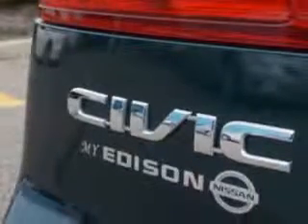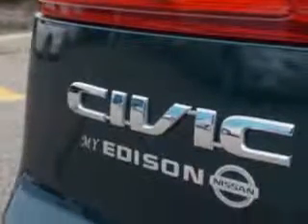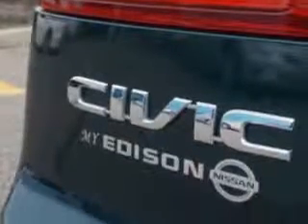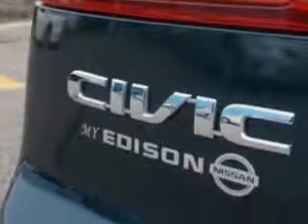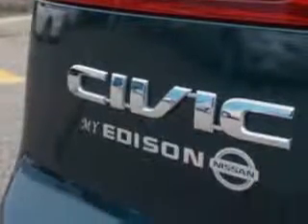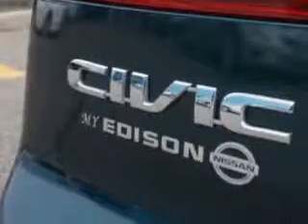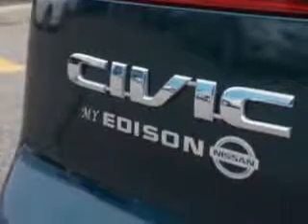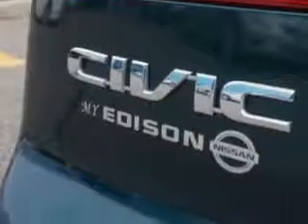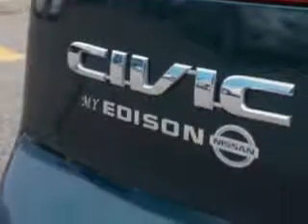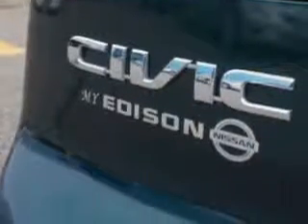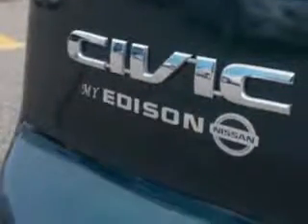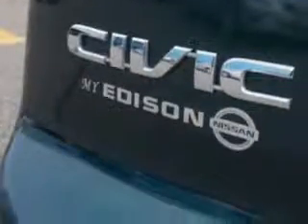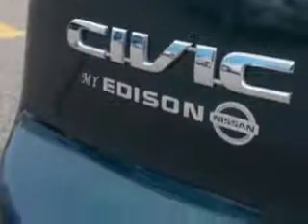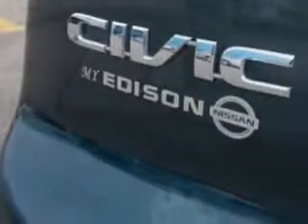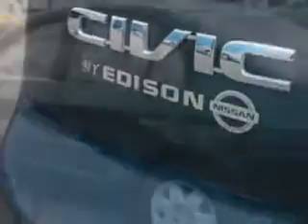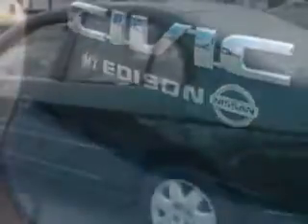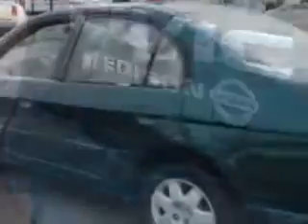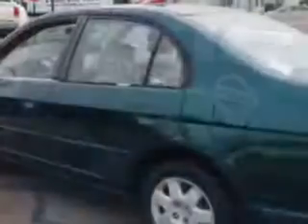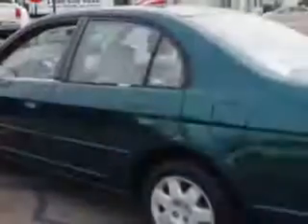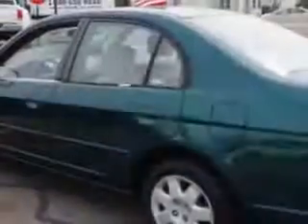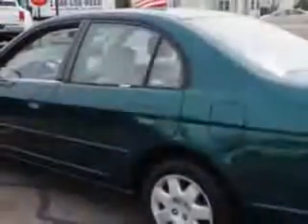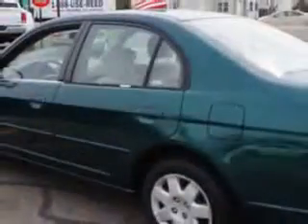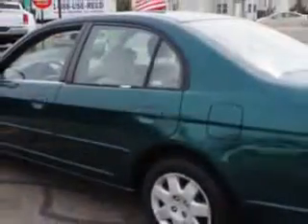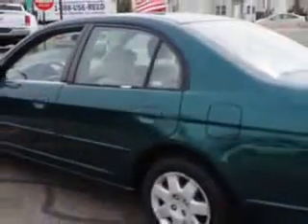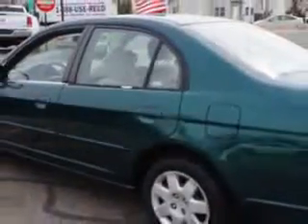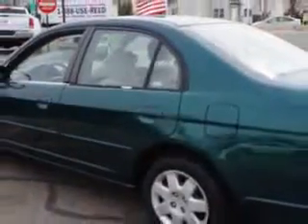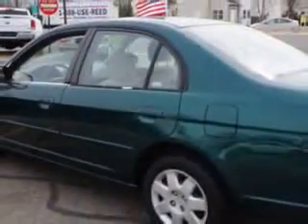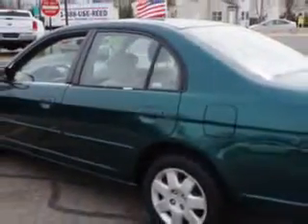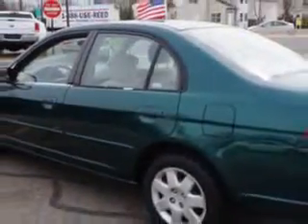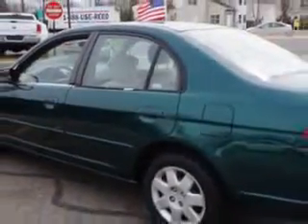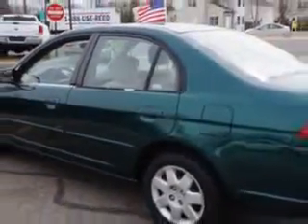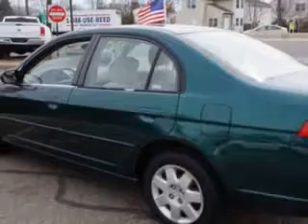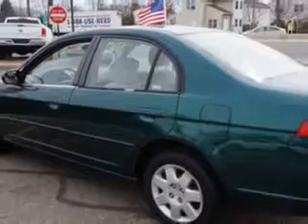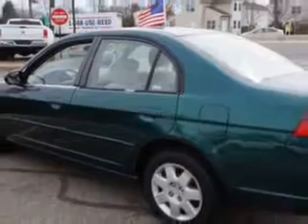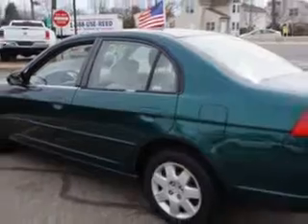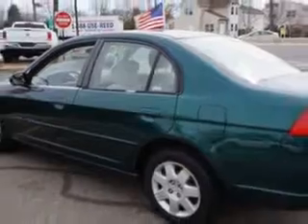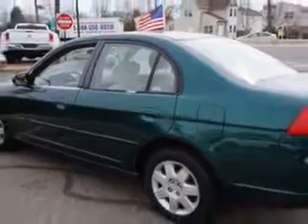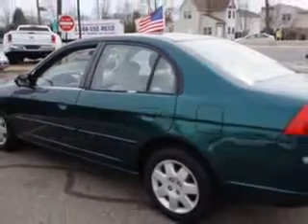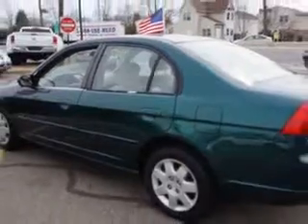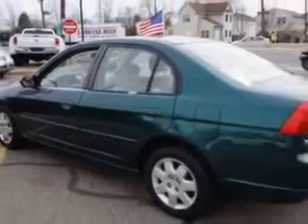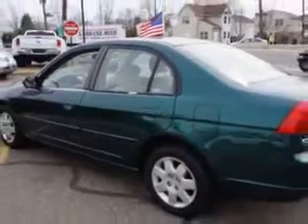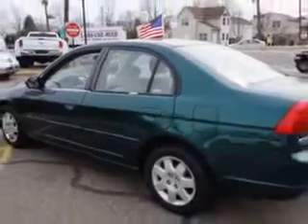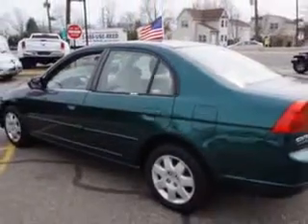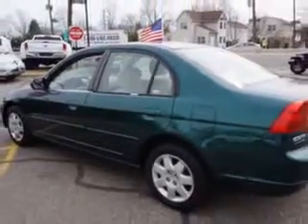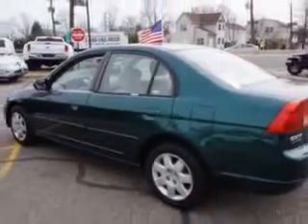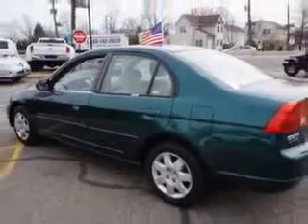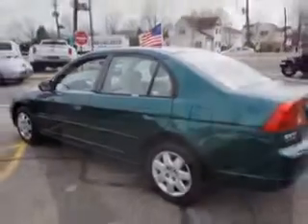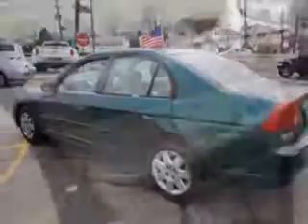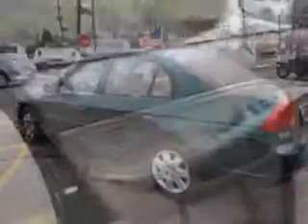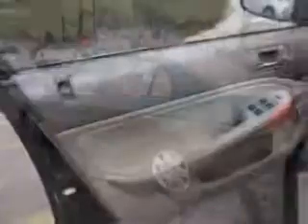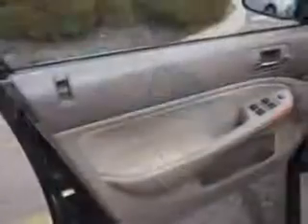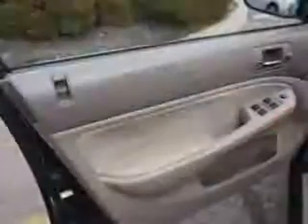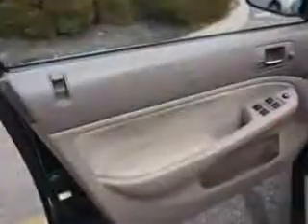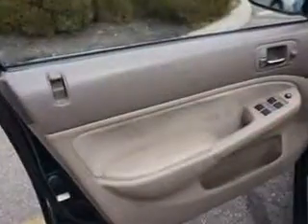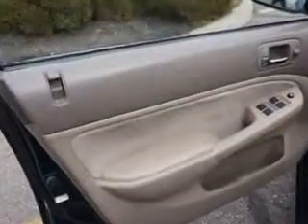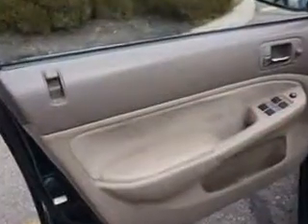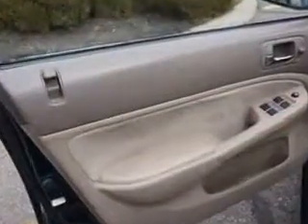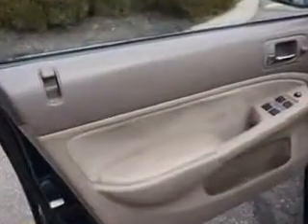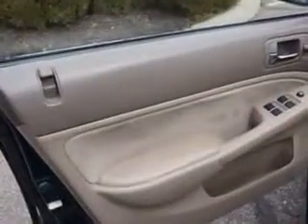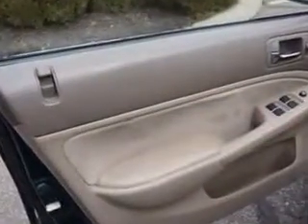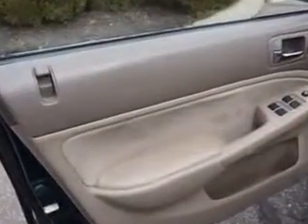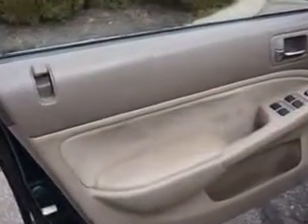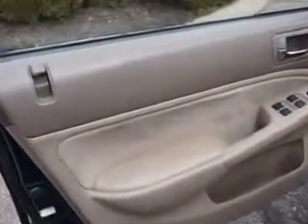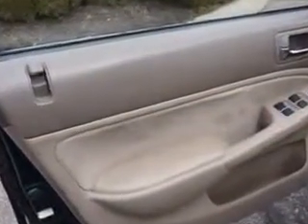And much more. Enjoy the drive and have peace of mind in this 2002 Honda Civic. See us at Edison Nissan today.